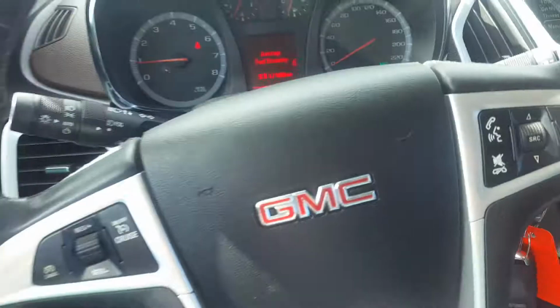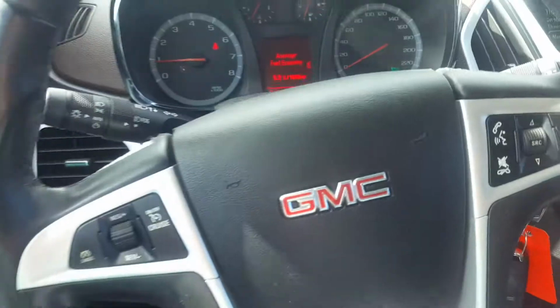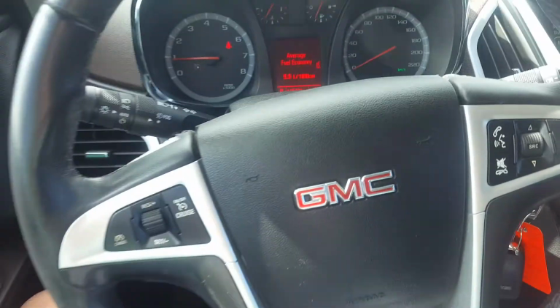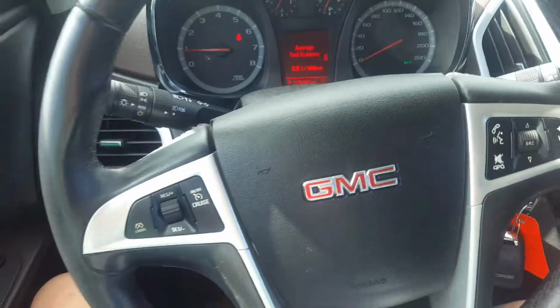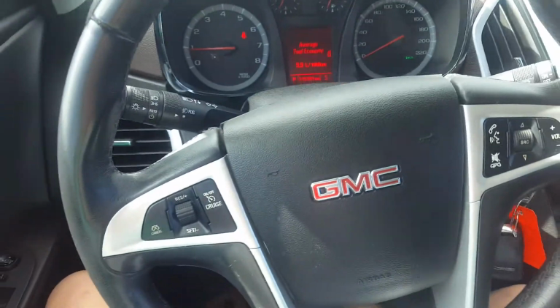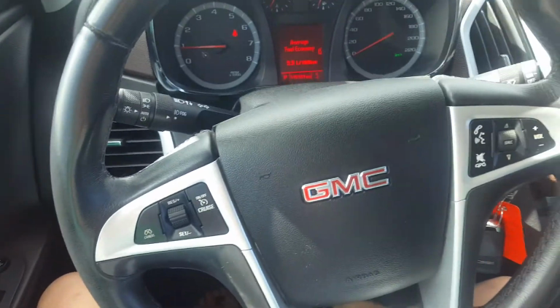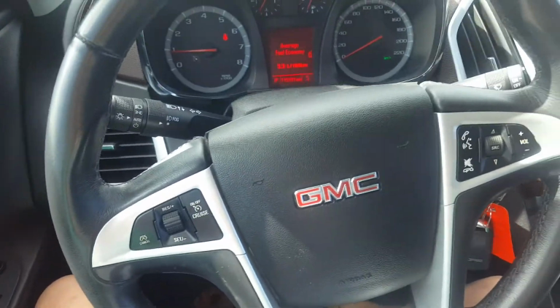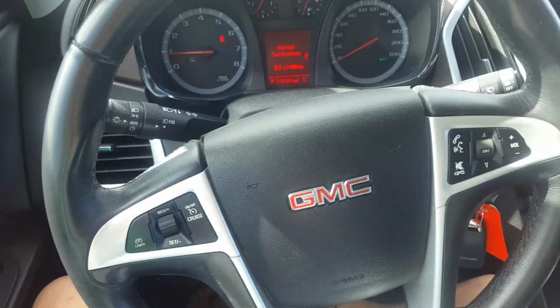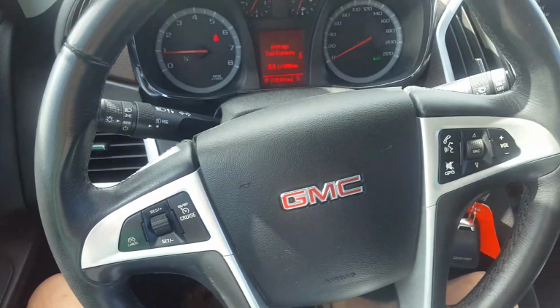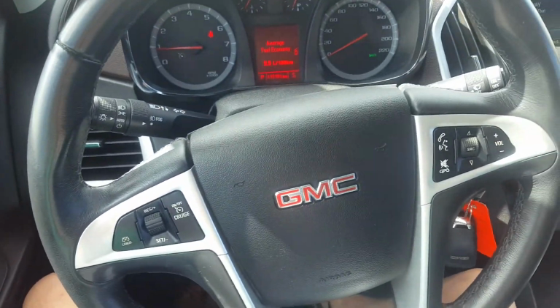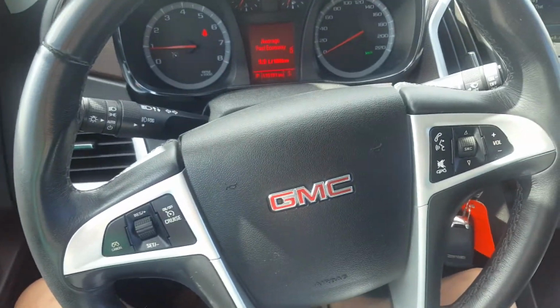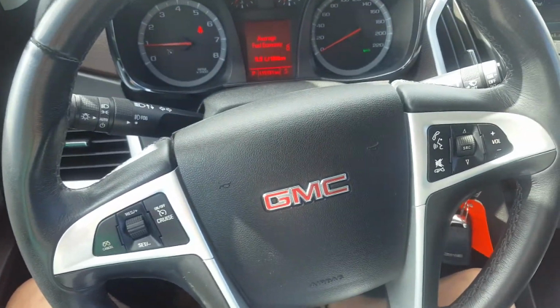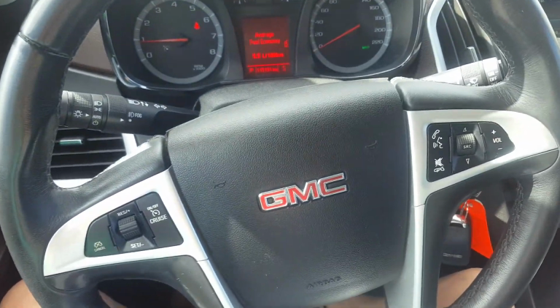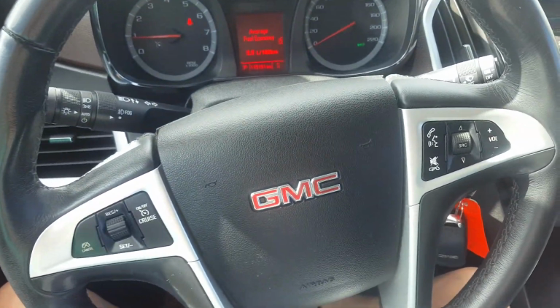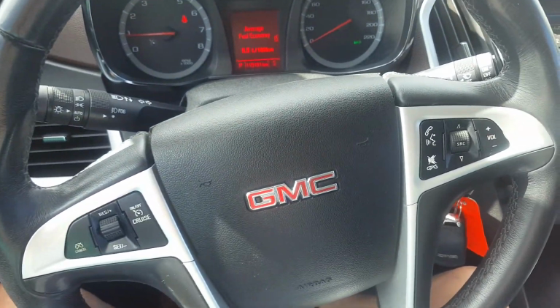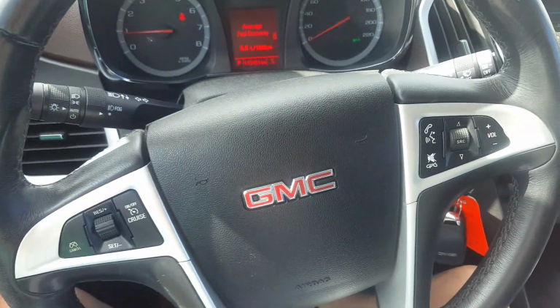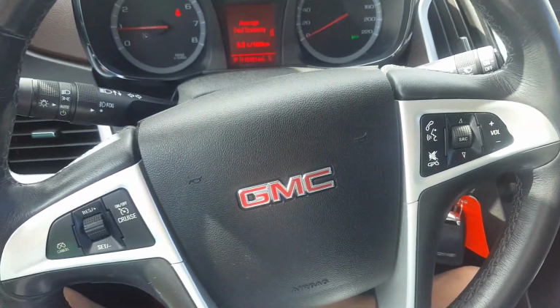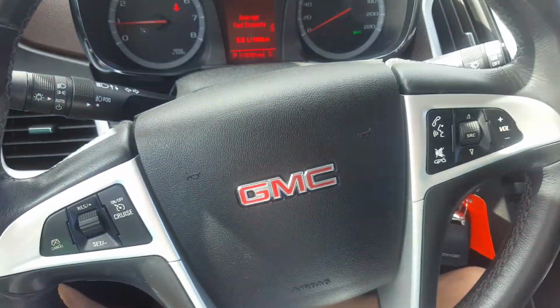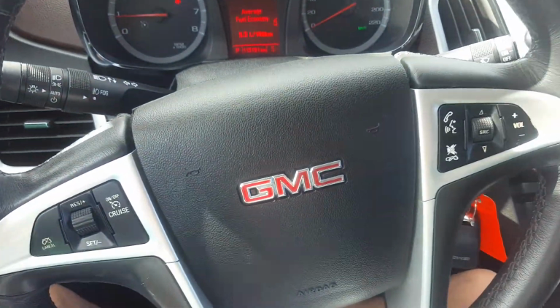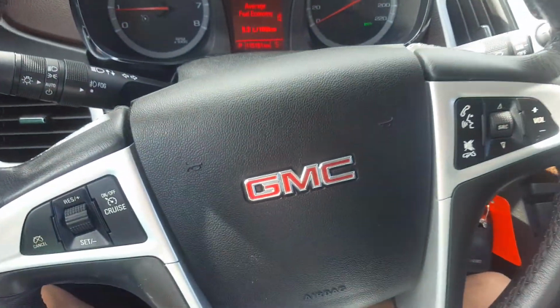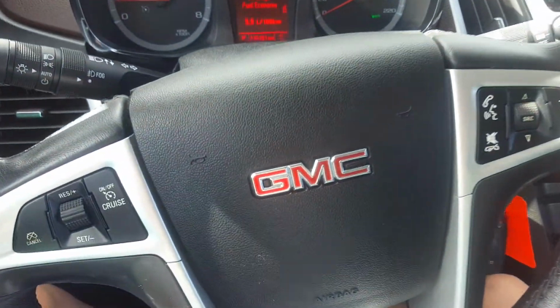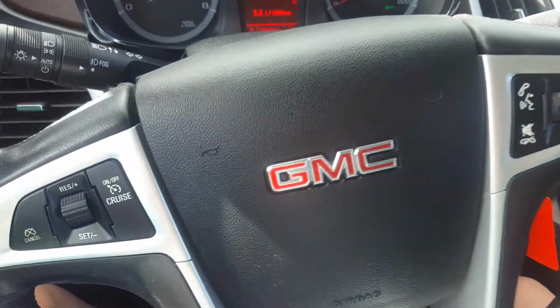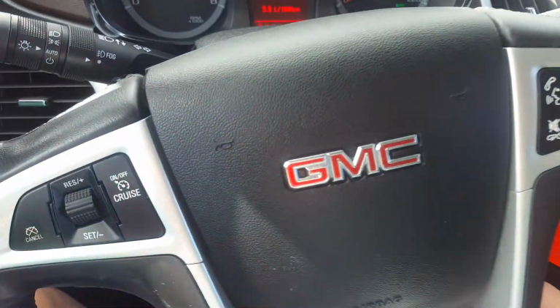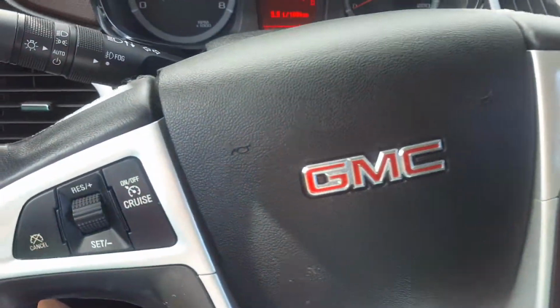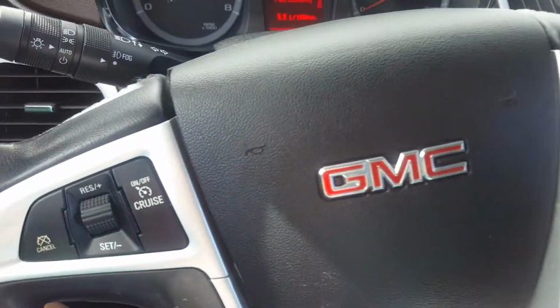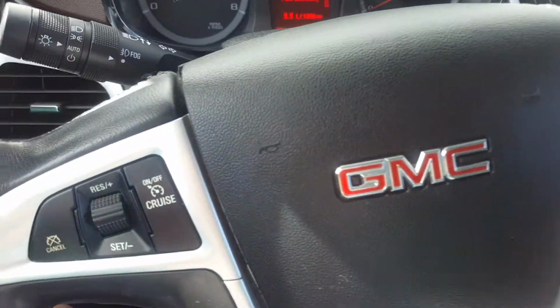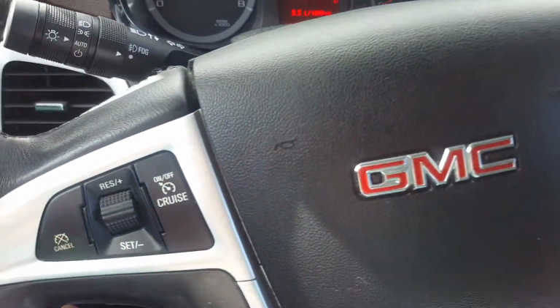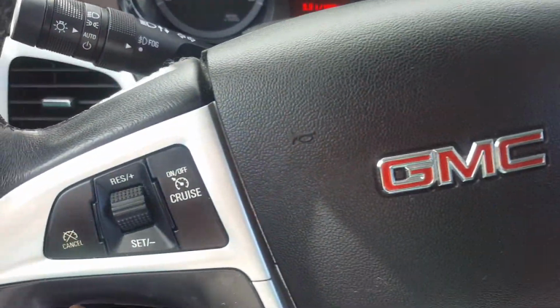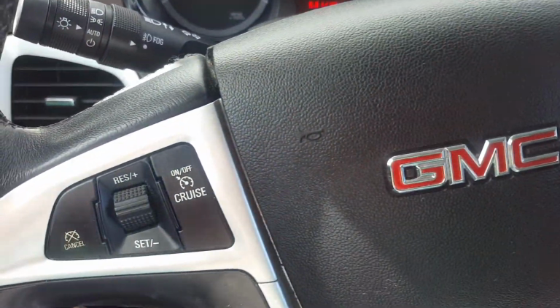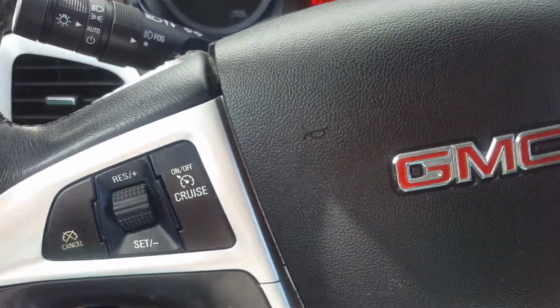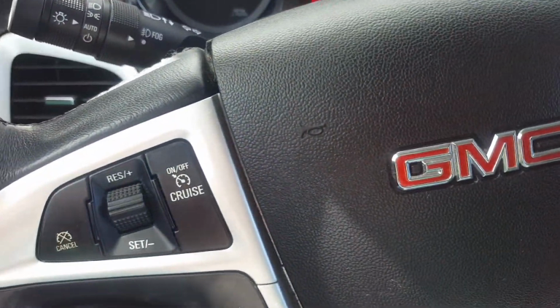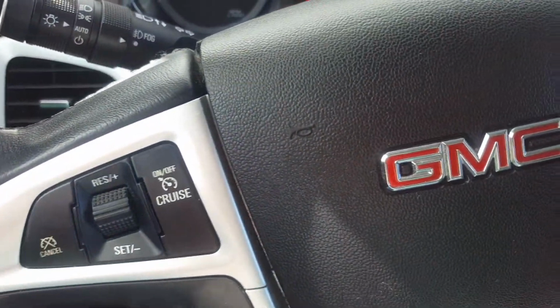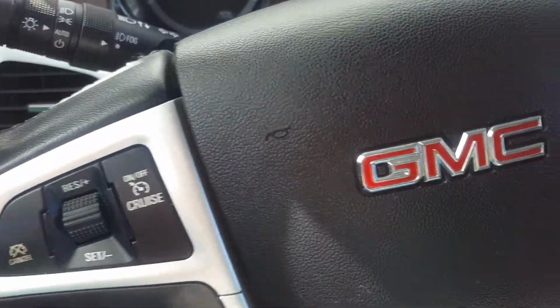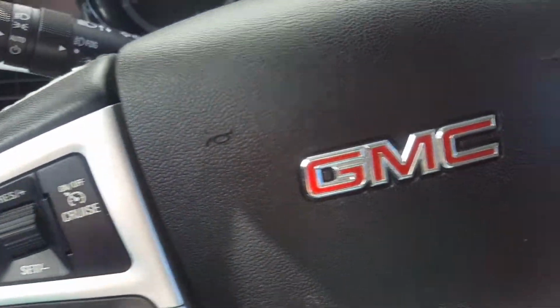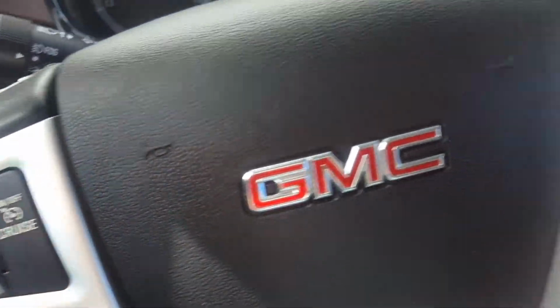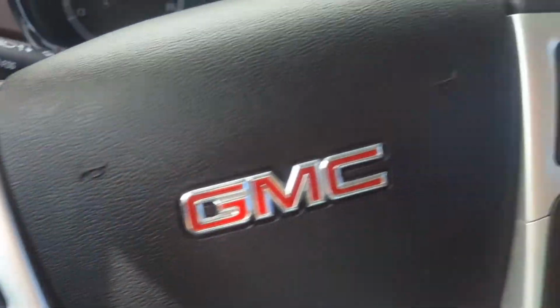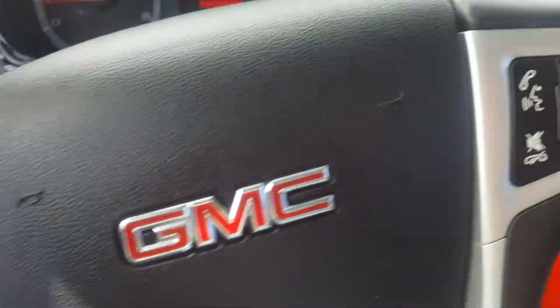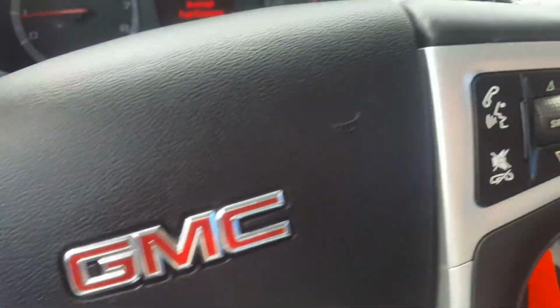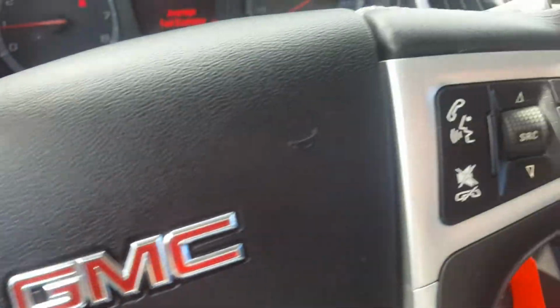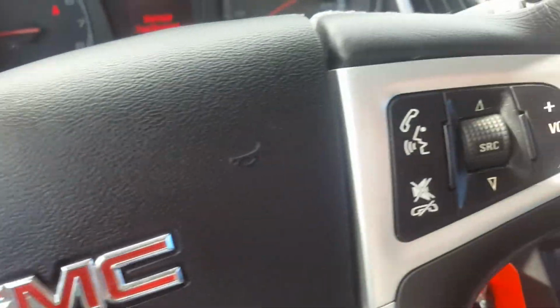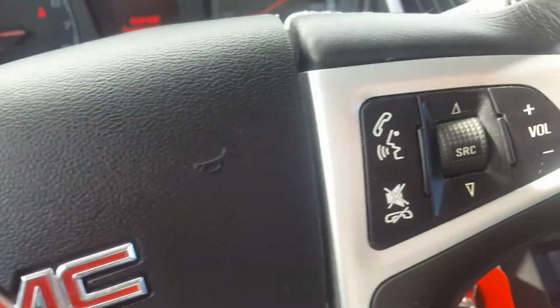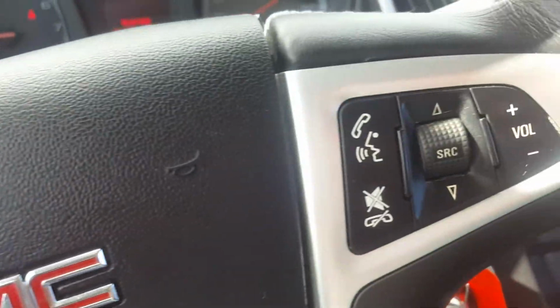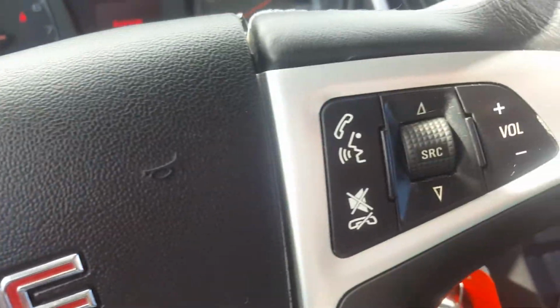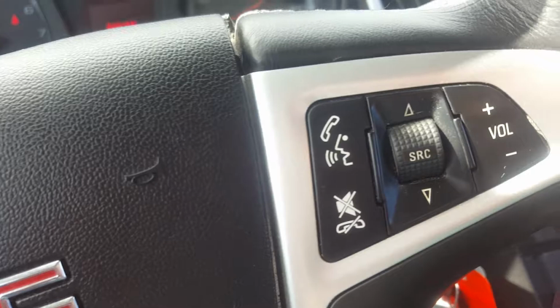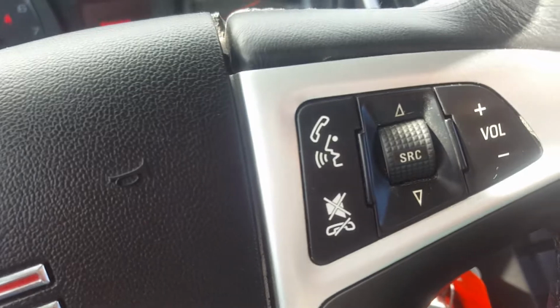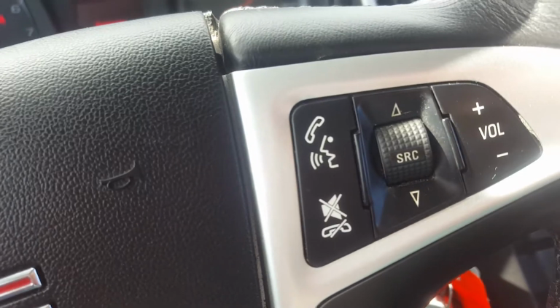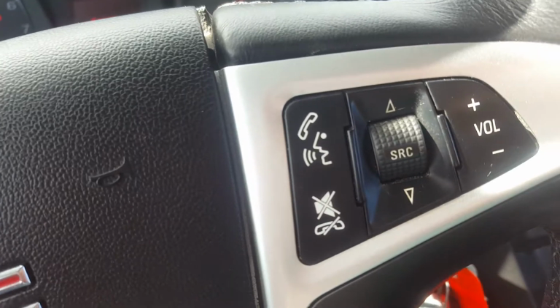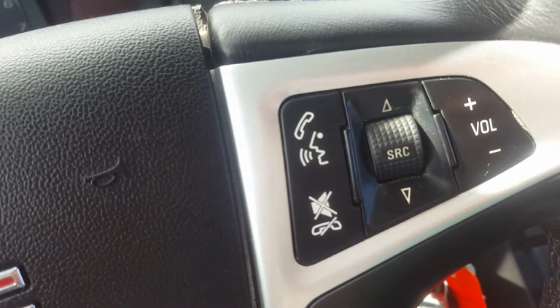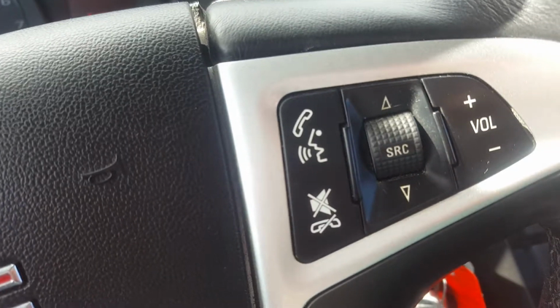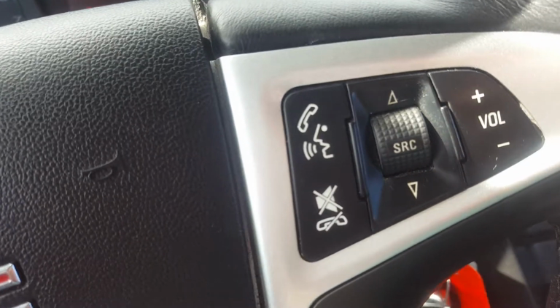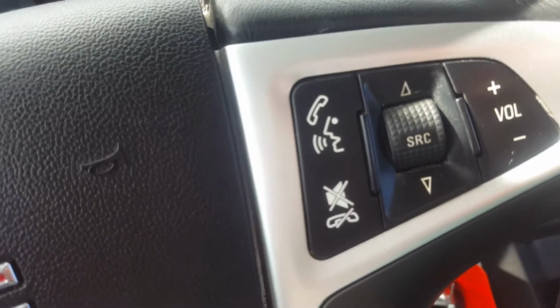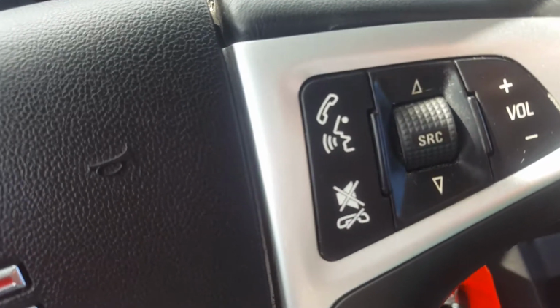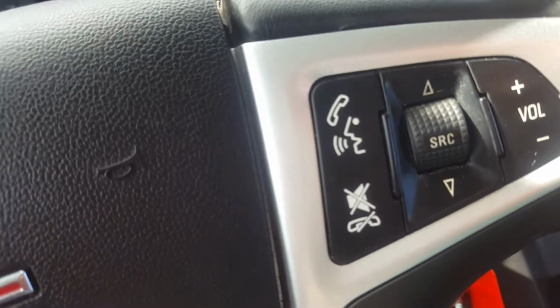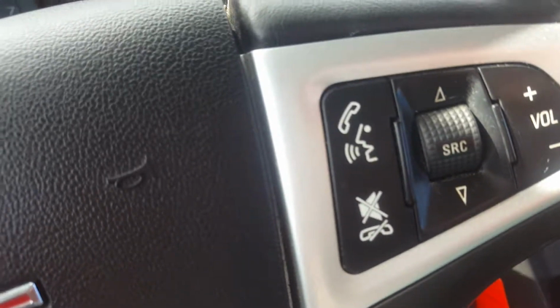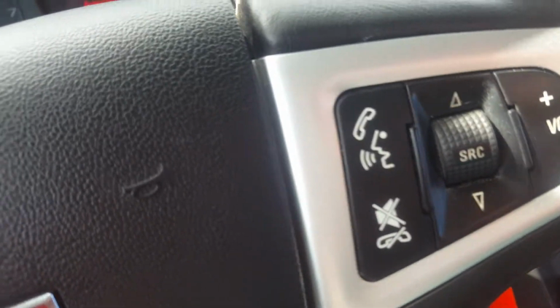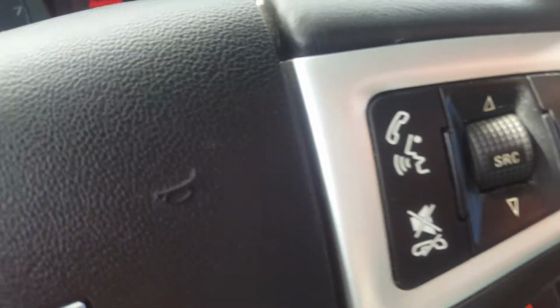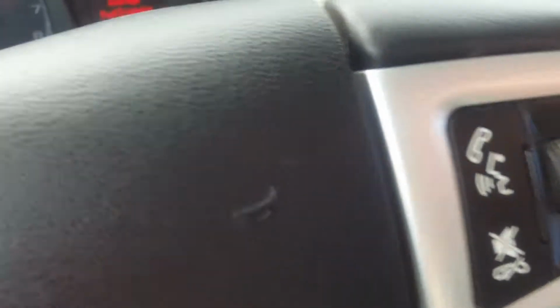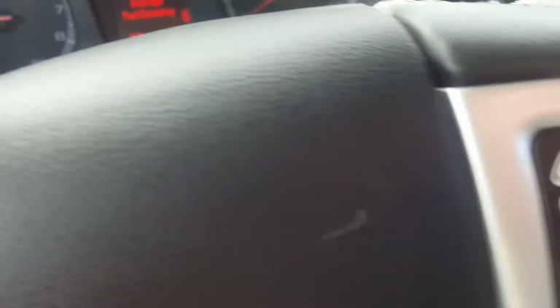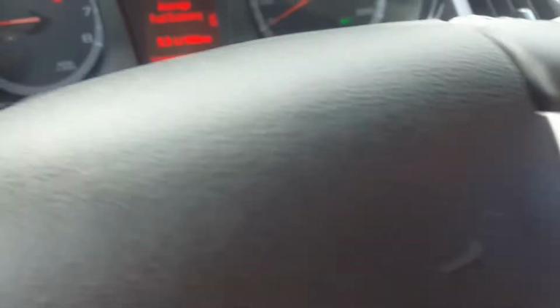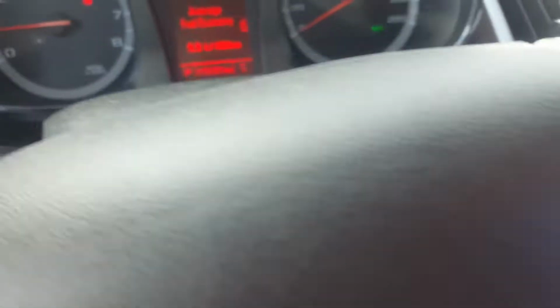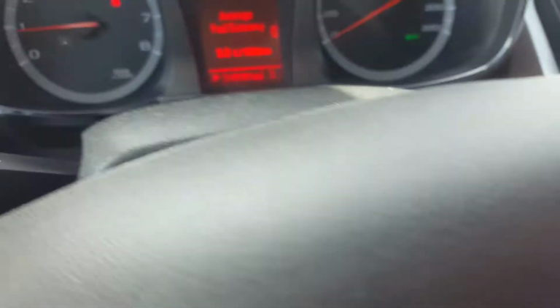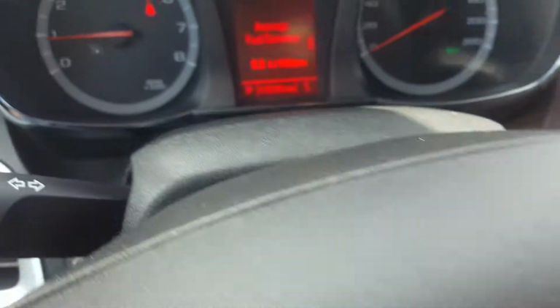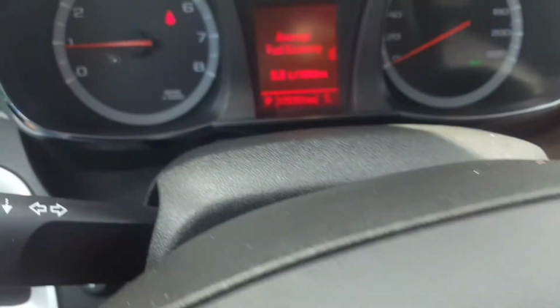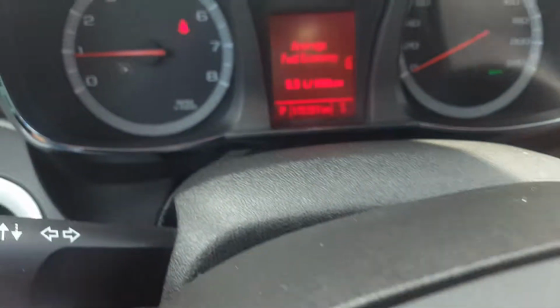This is an all-wheel drive SUV. We have cruise control, hands-free communication, and volume and audio controls.